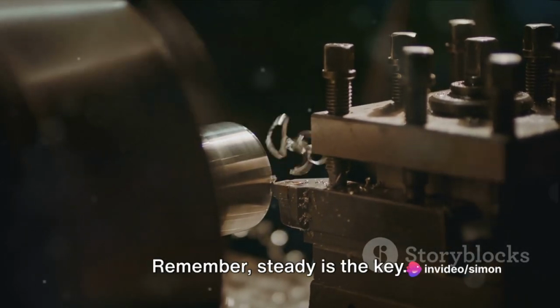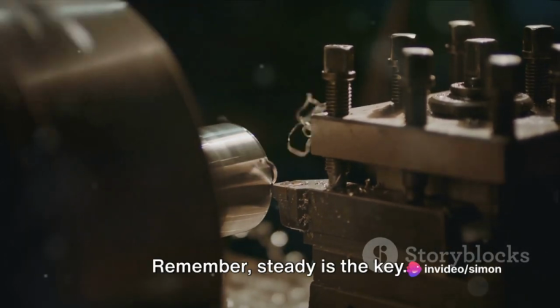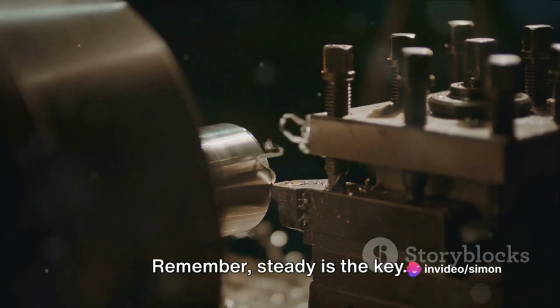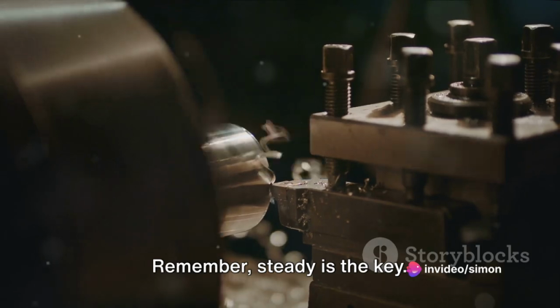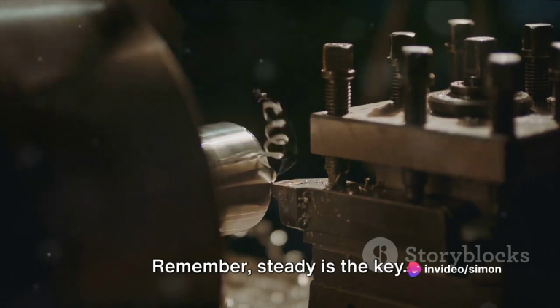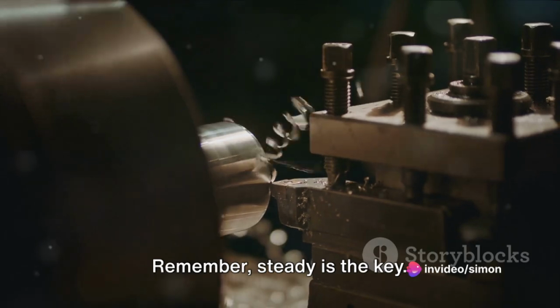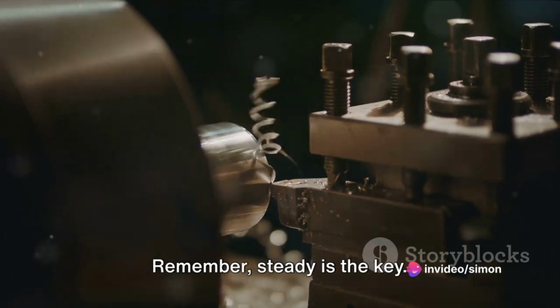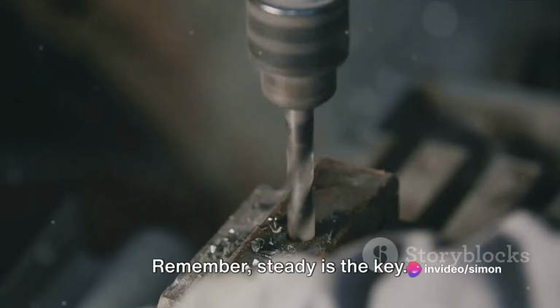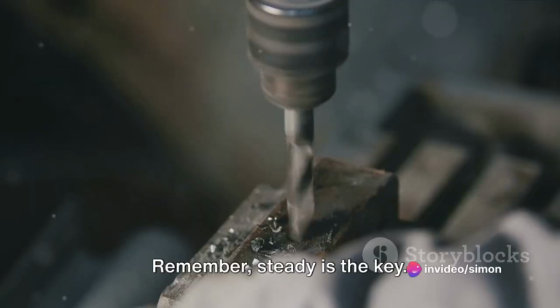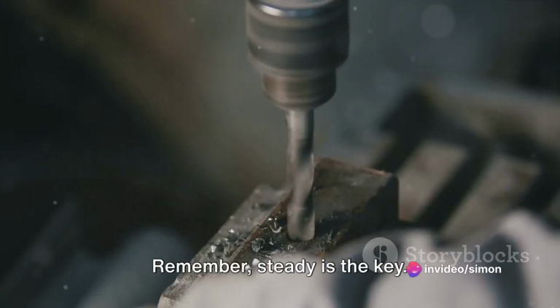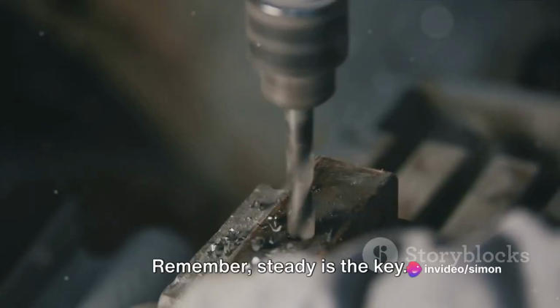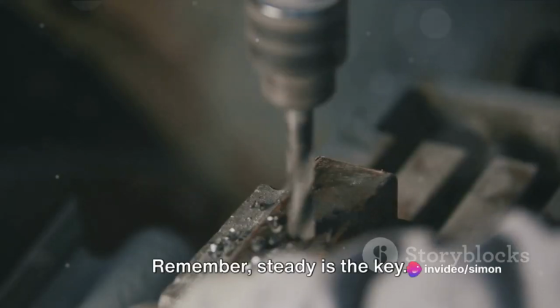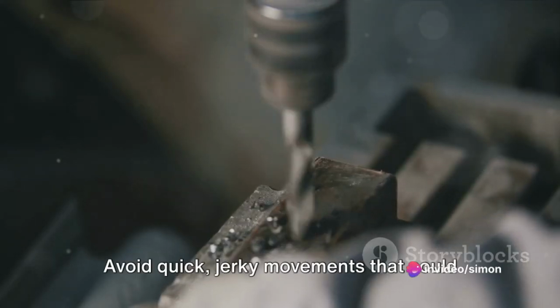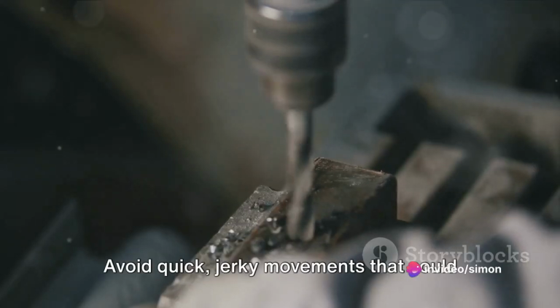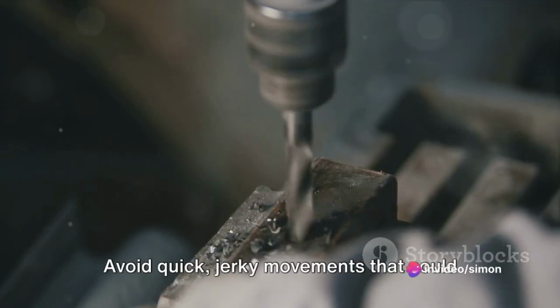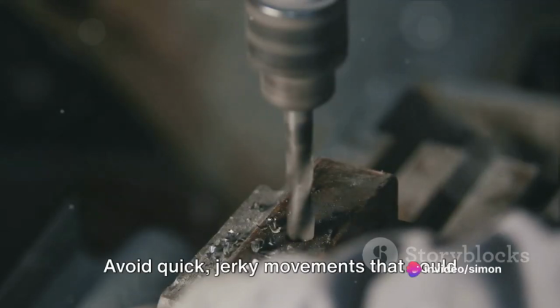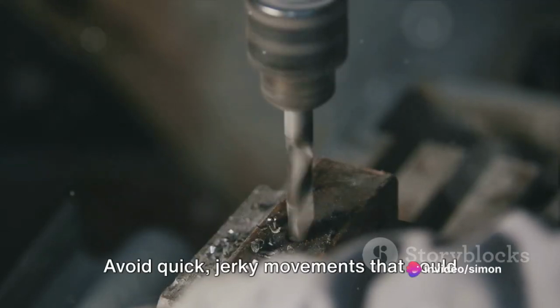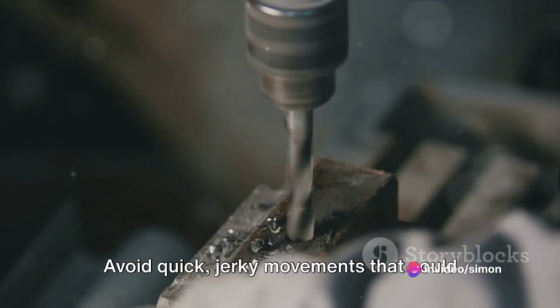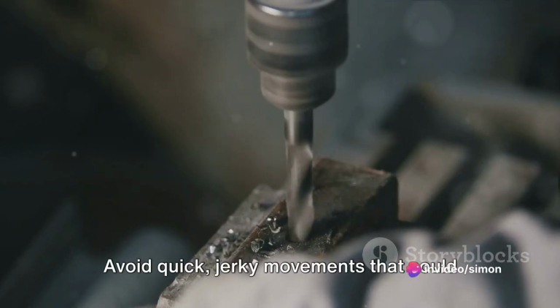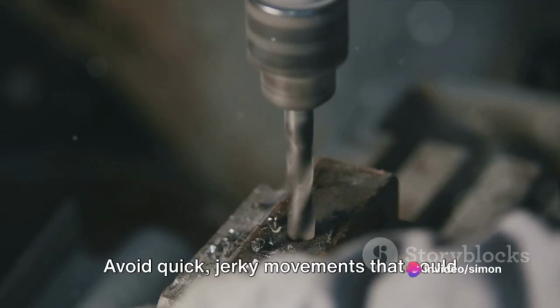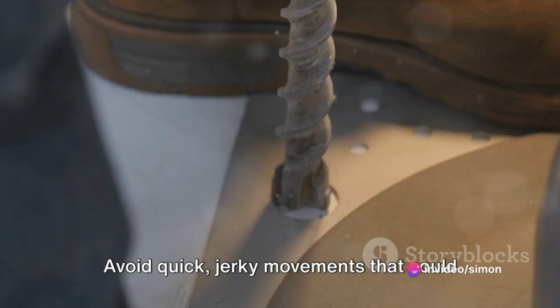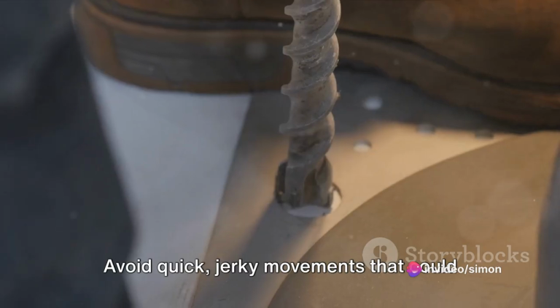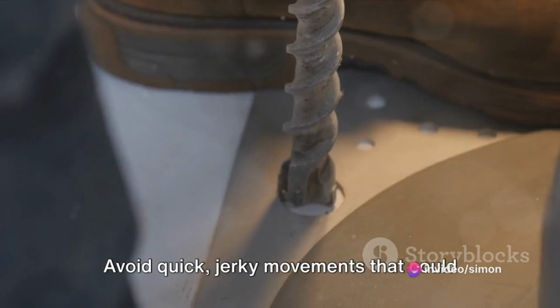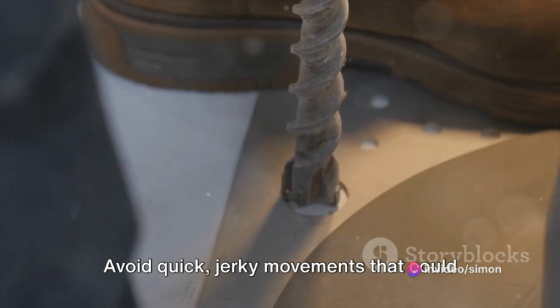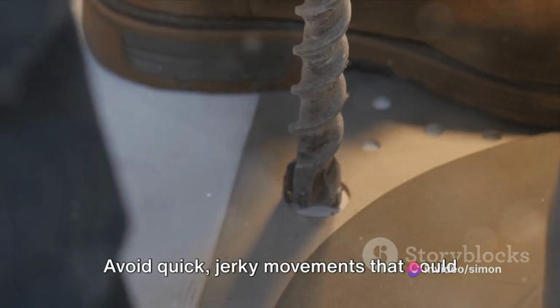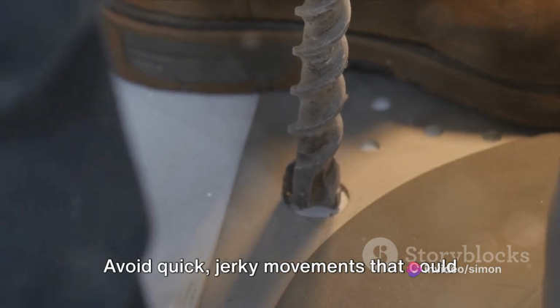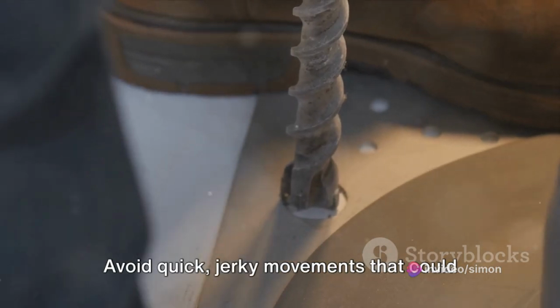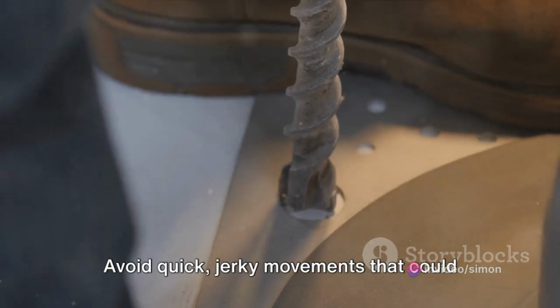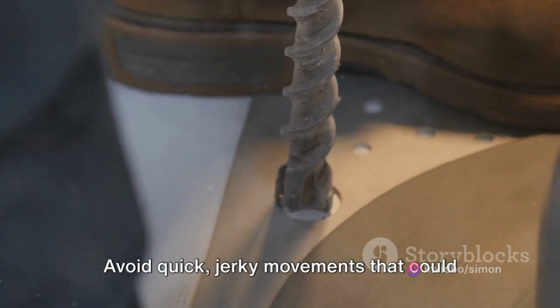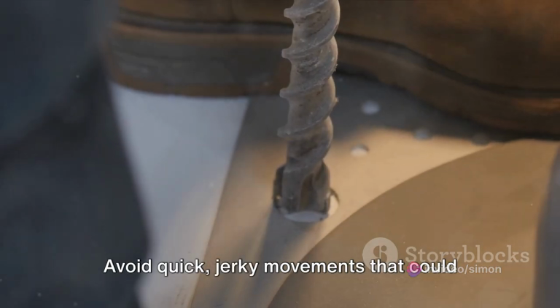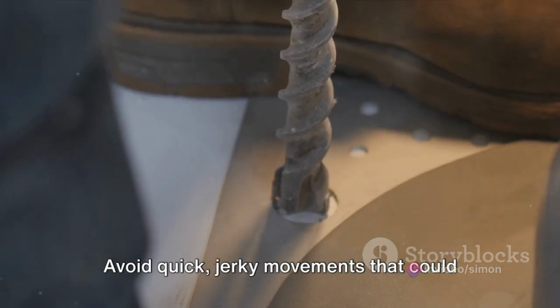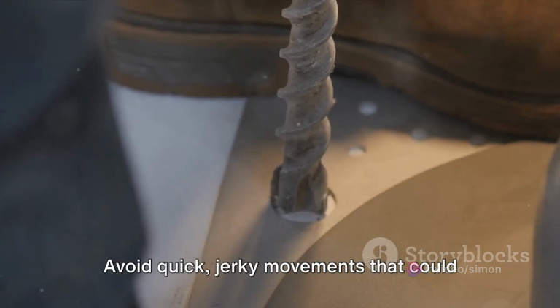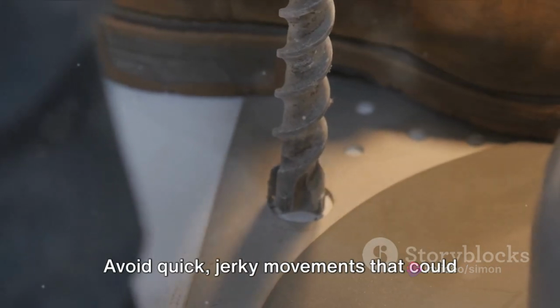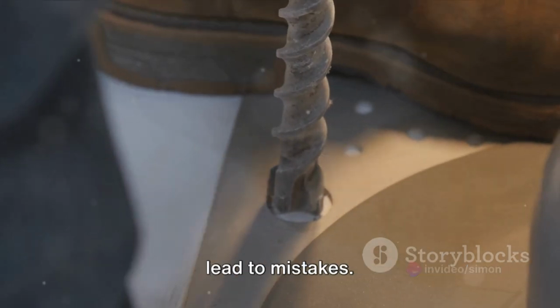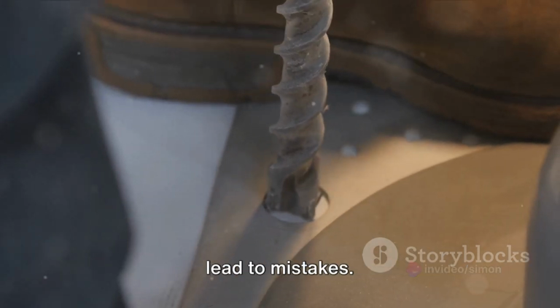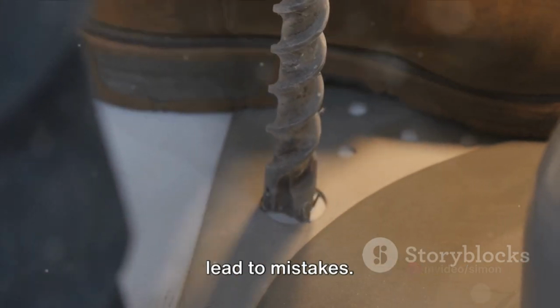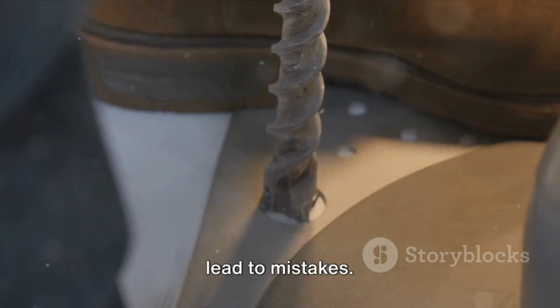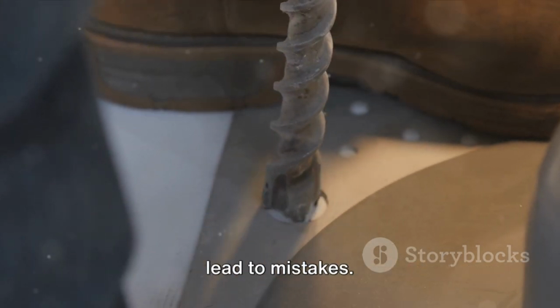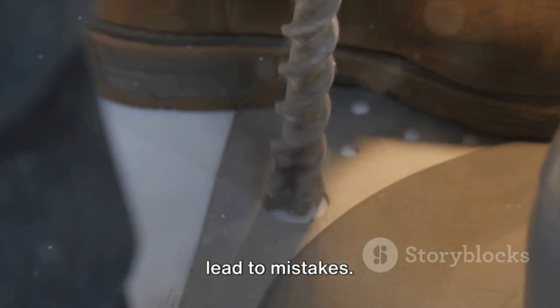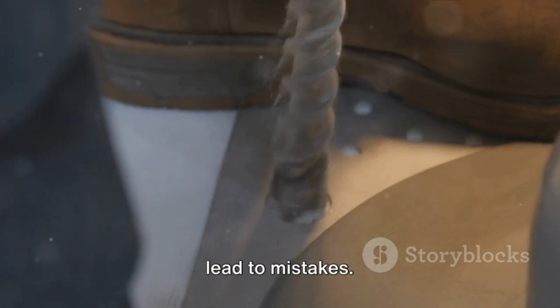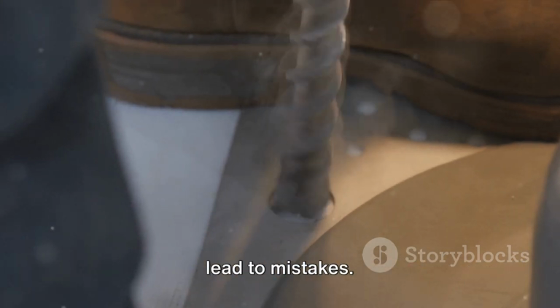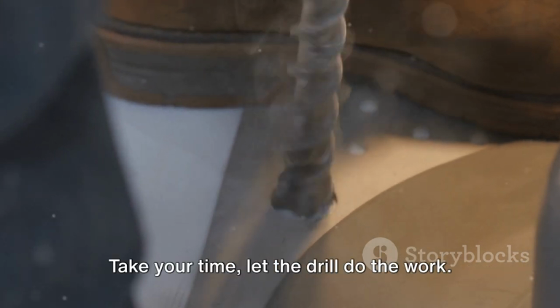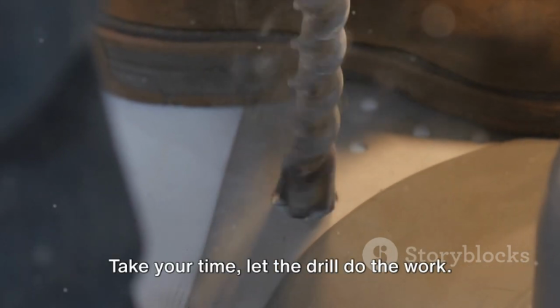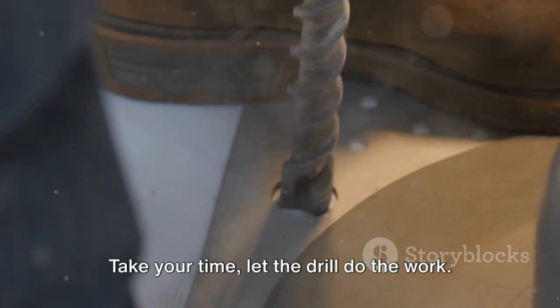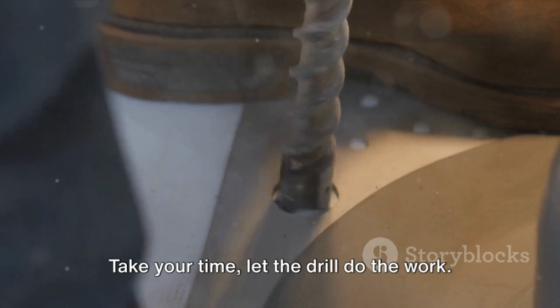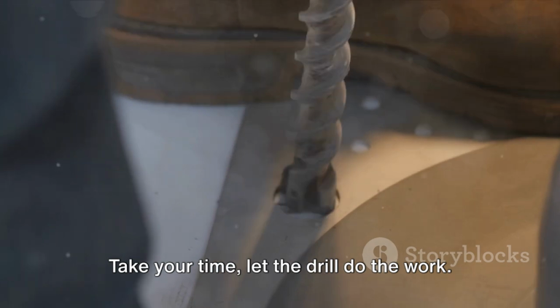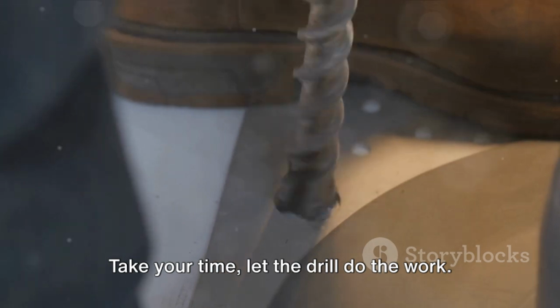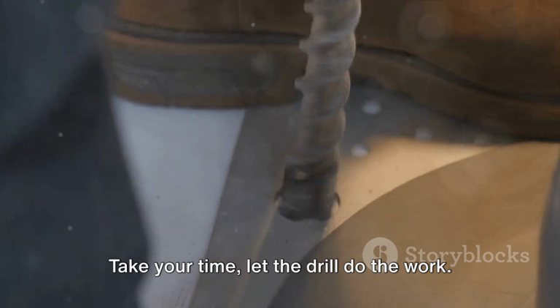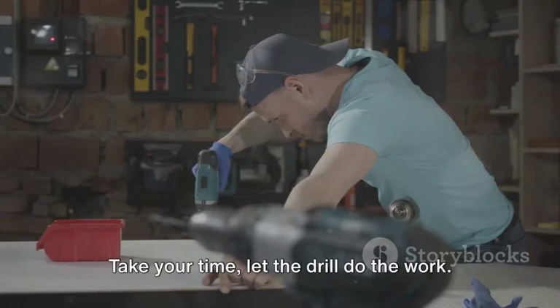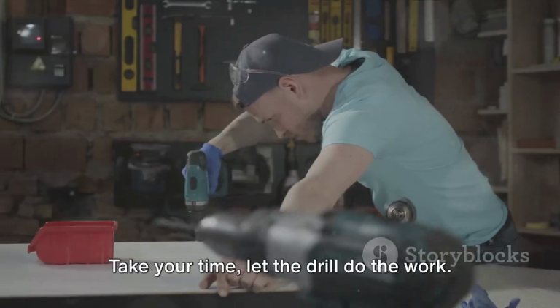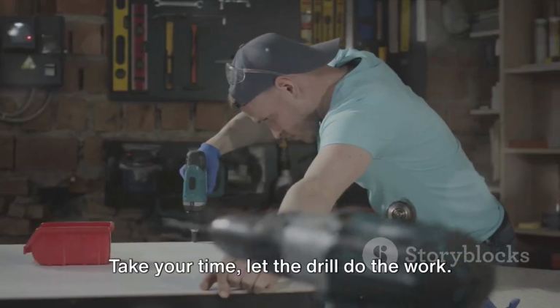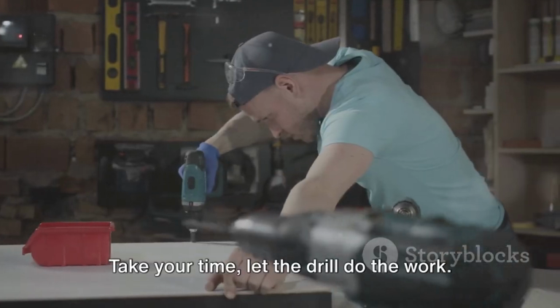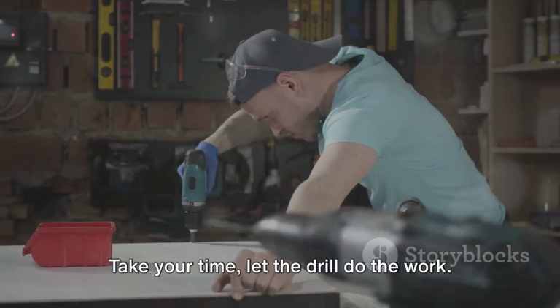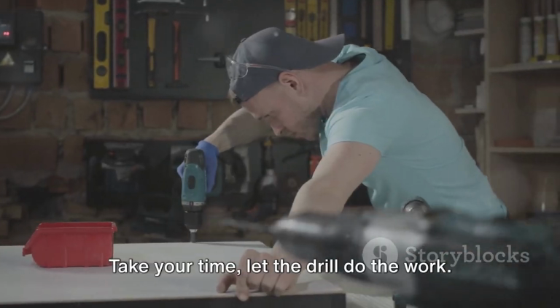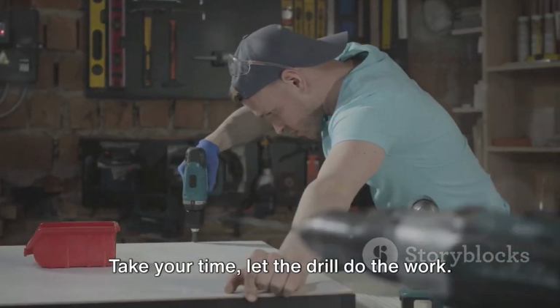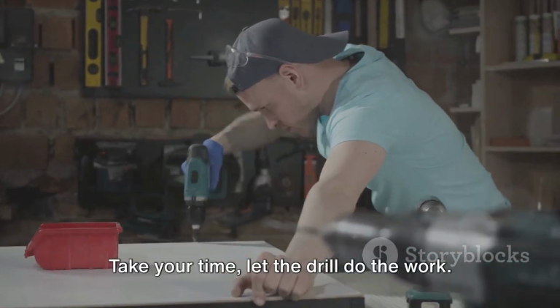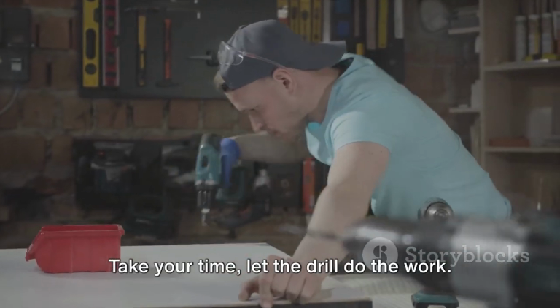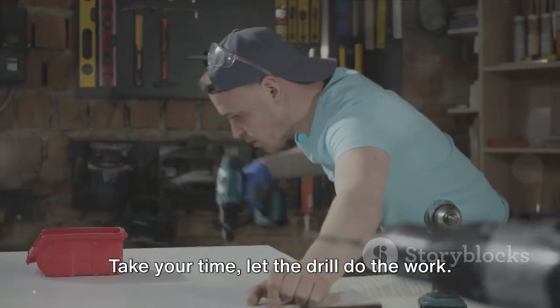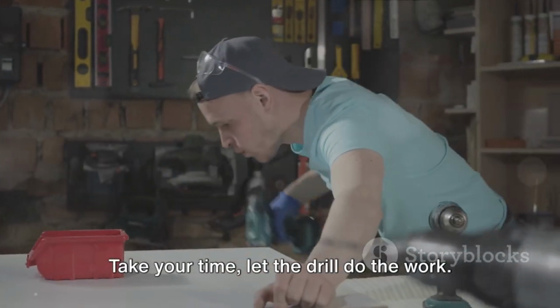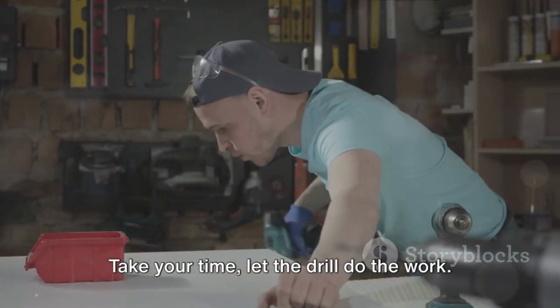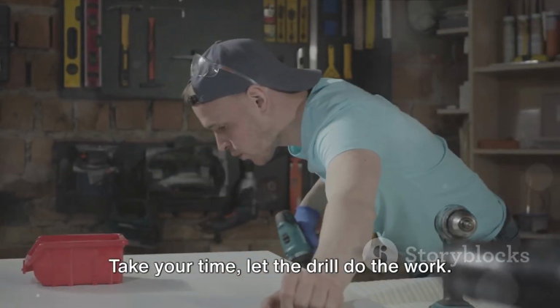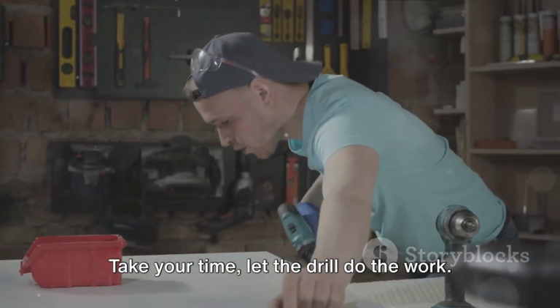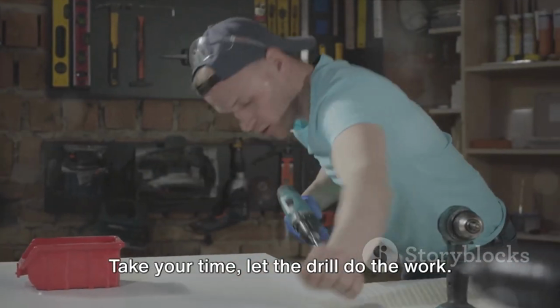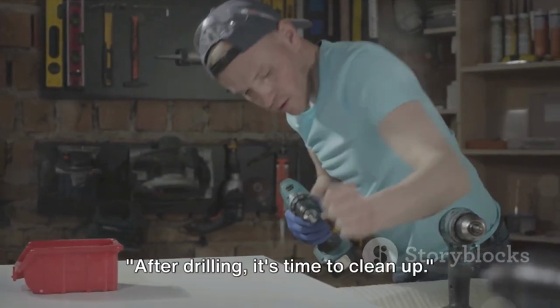Remember, steady is the key. Avoid quick, jerky movements that could lead to mistakes. Take your time and let the drill do the work.